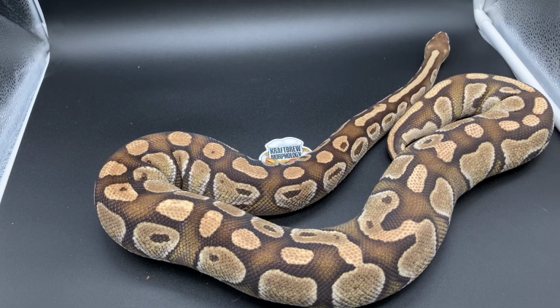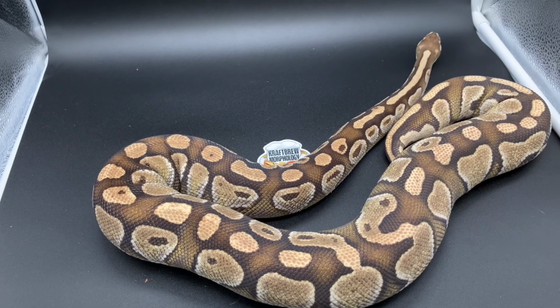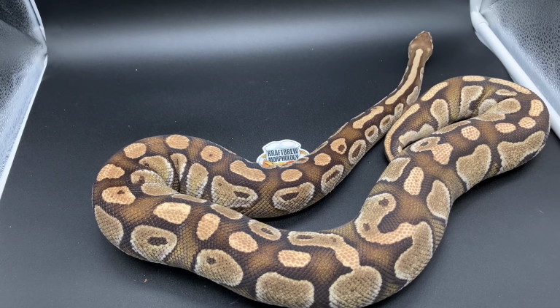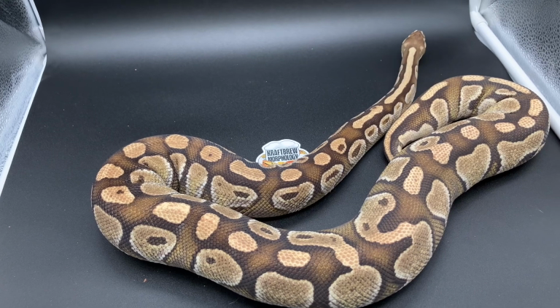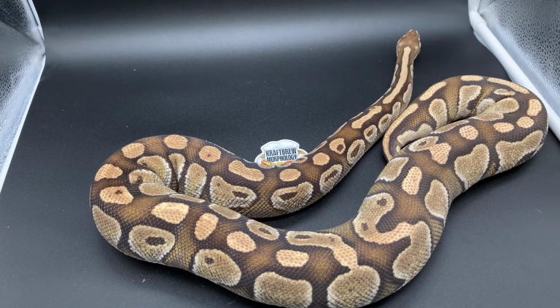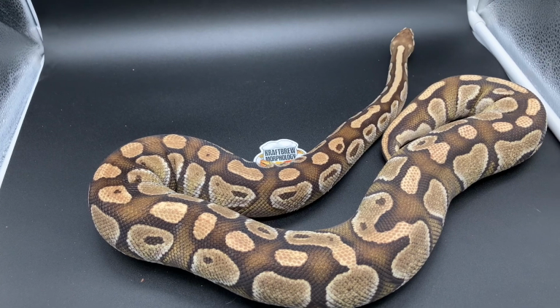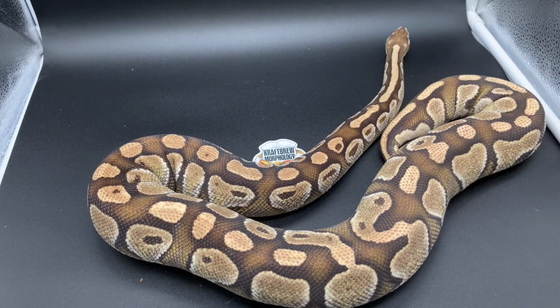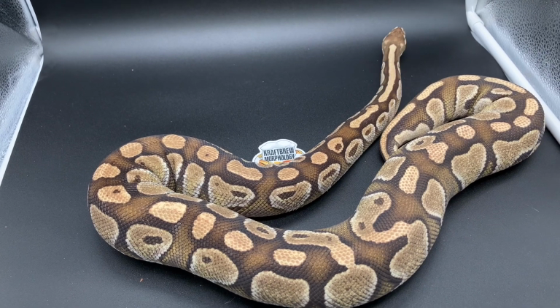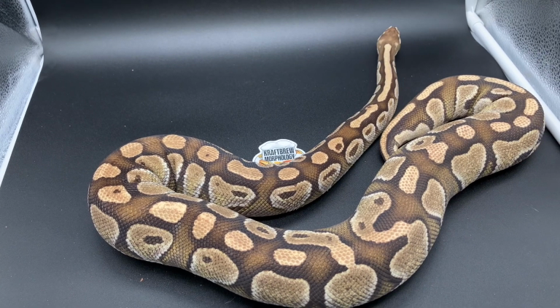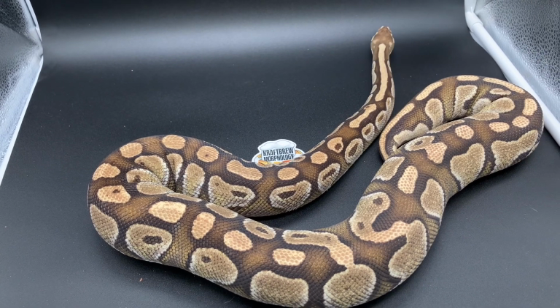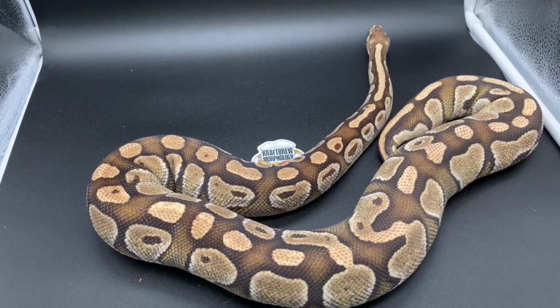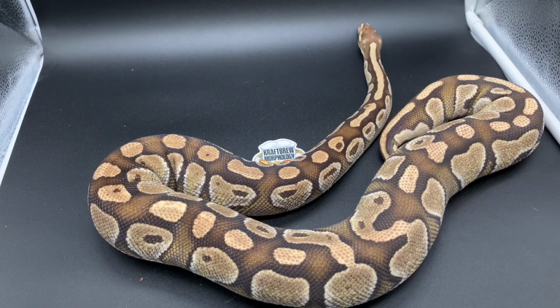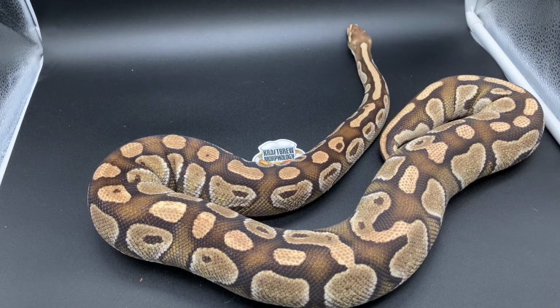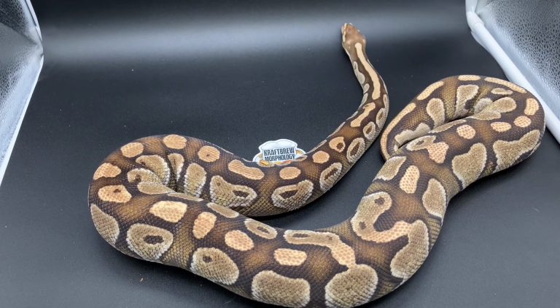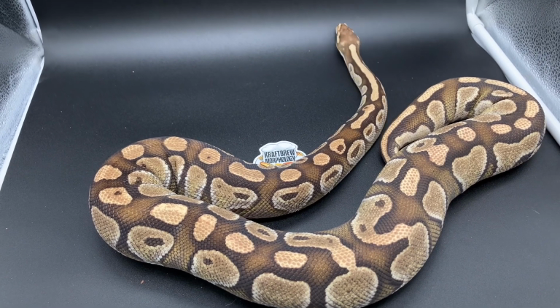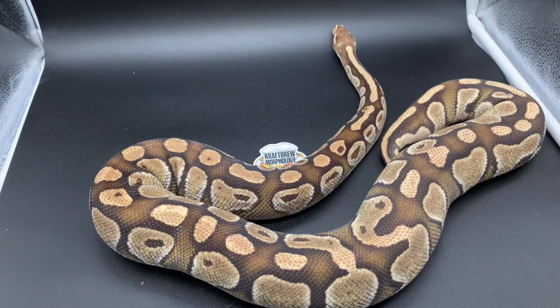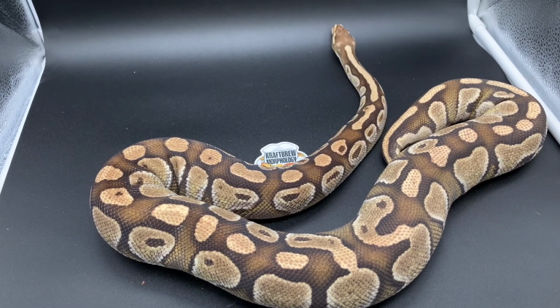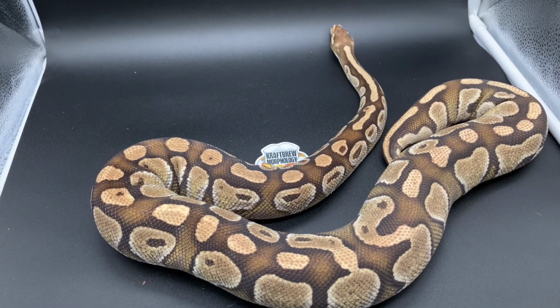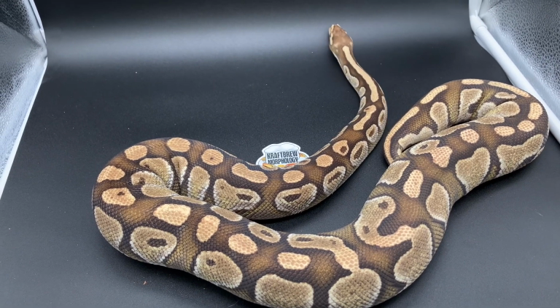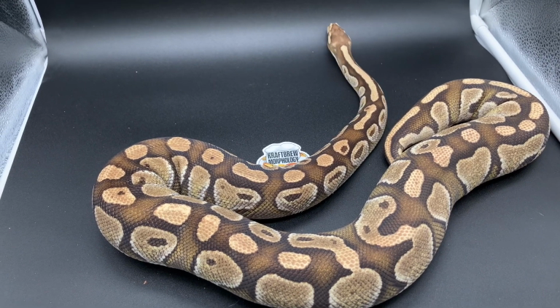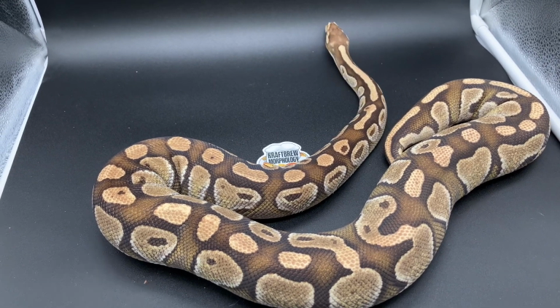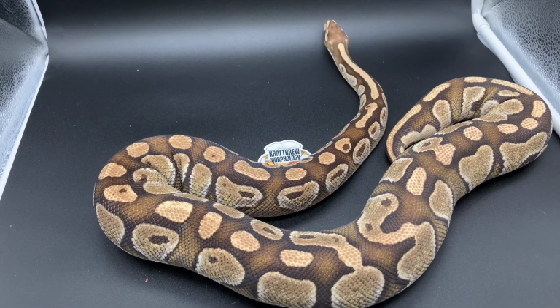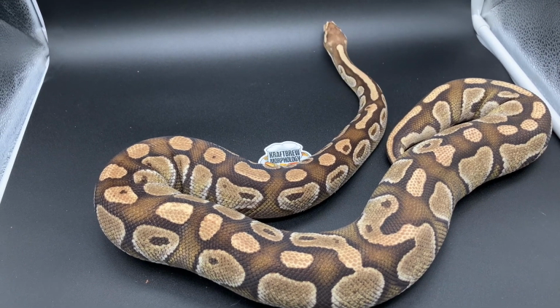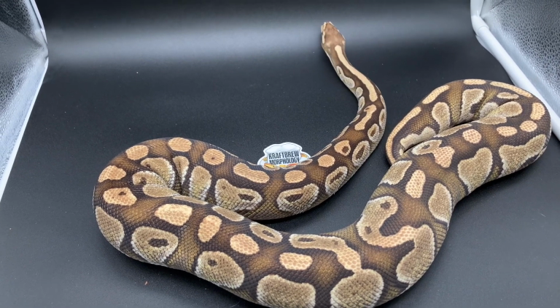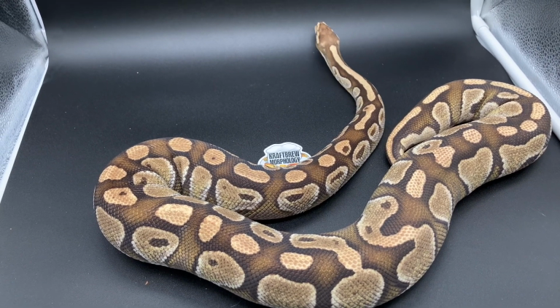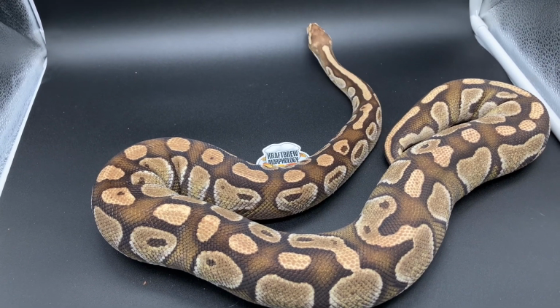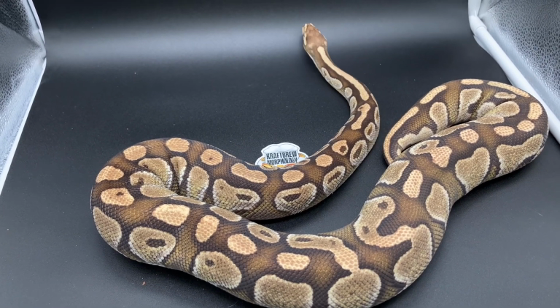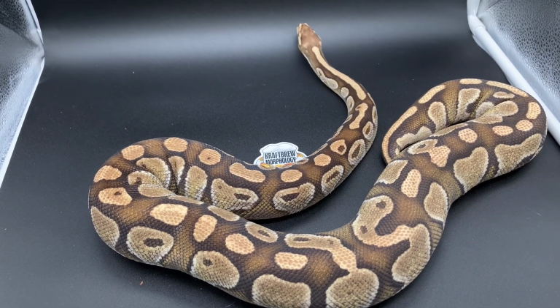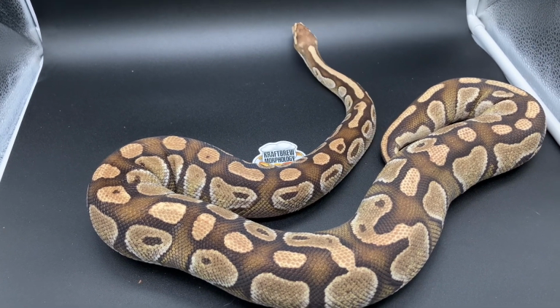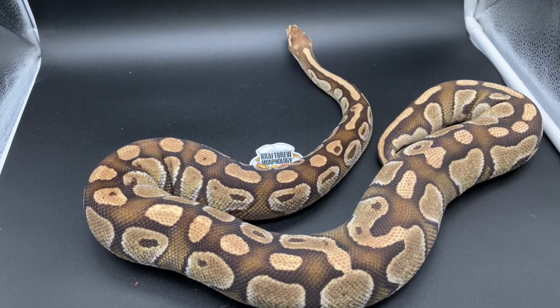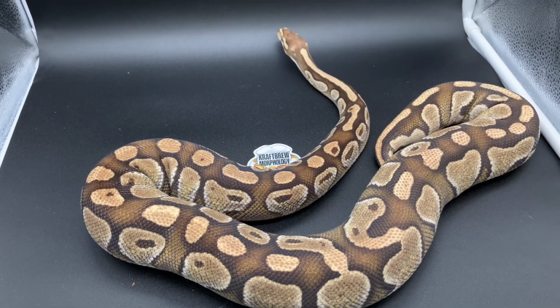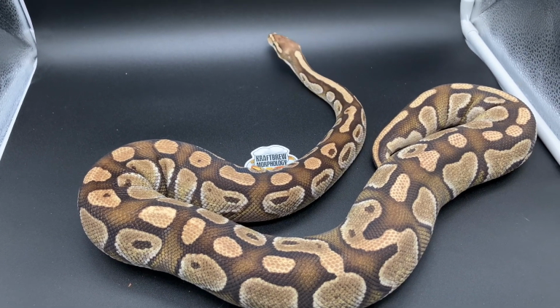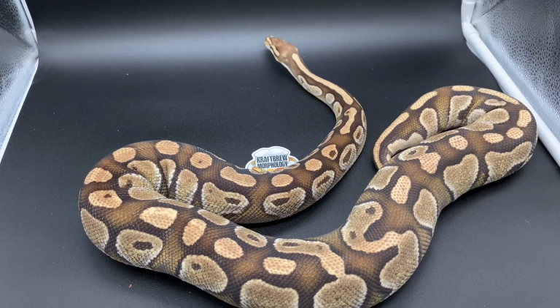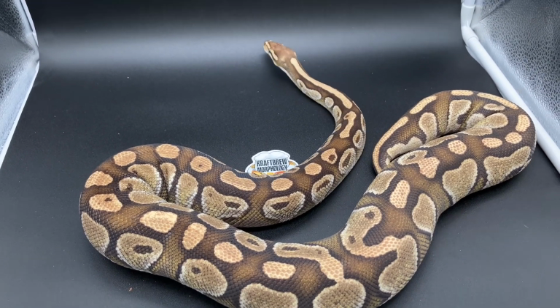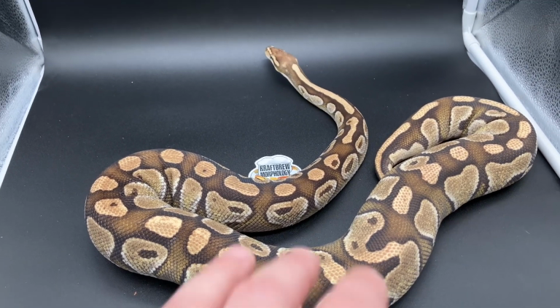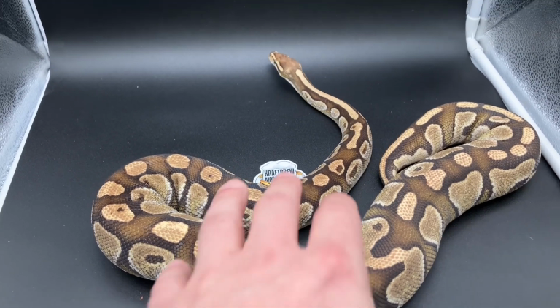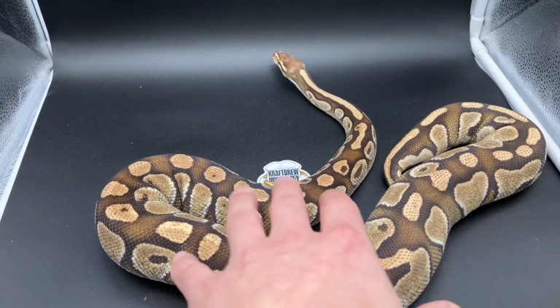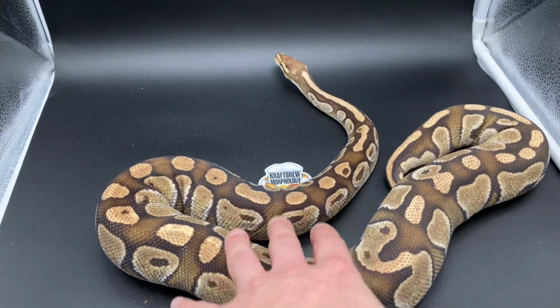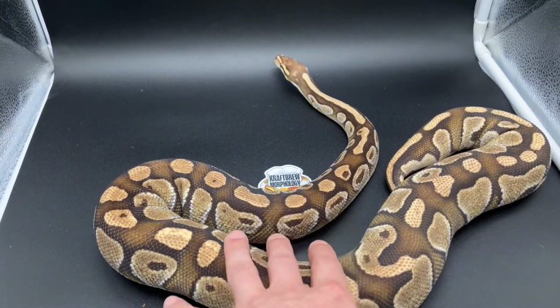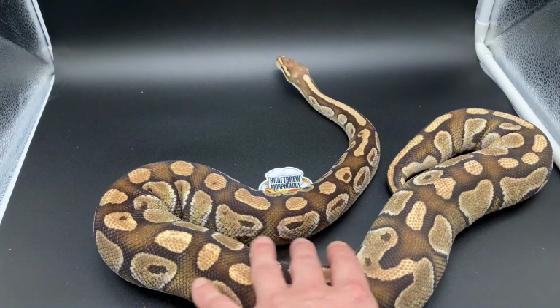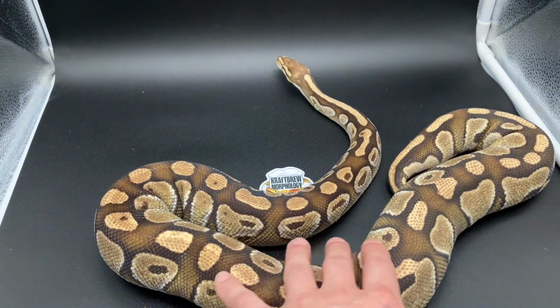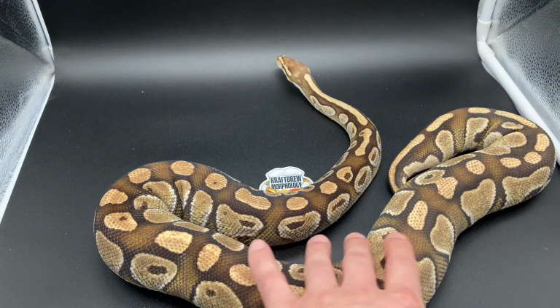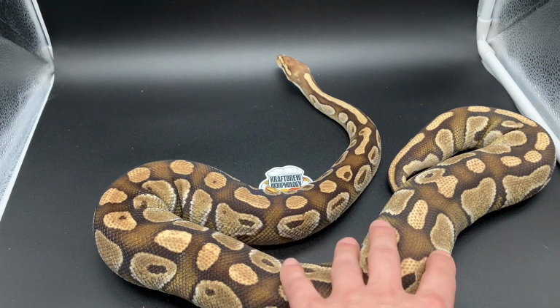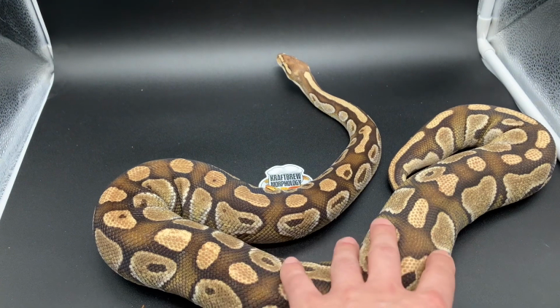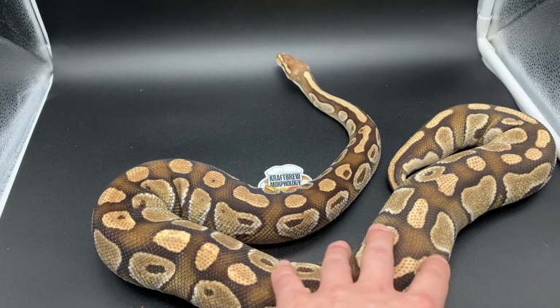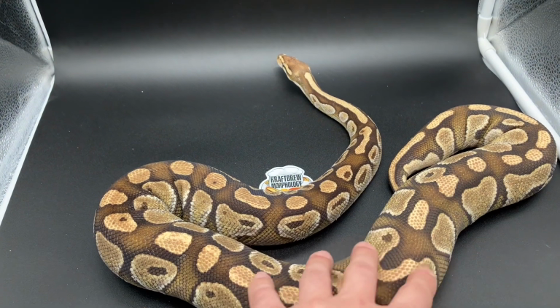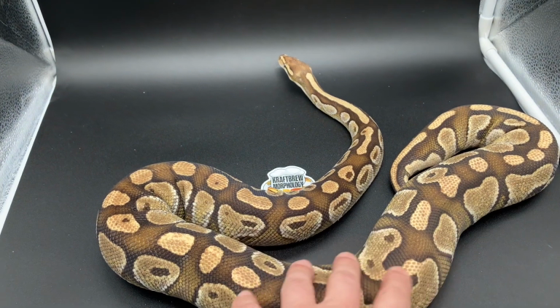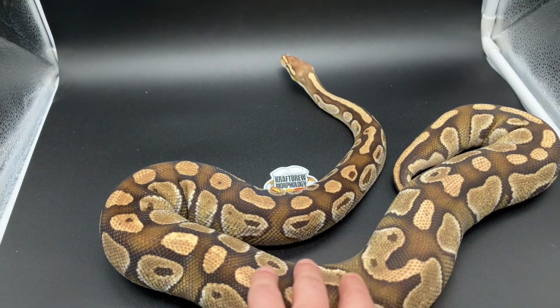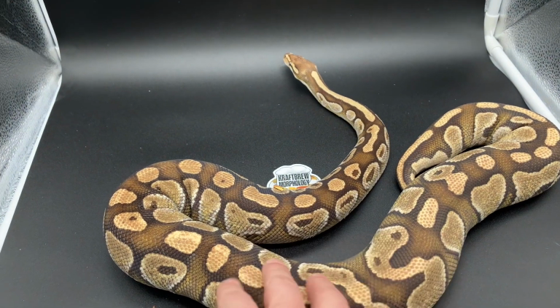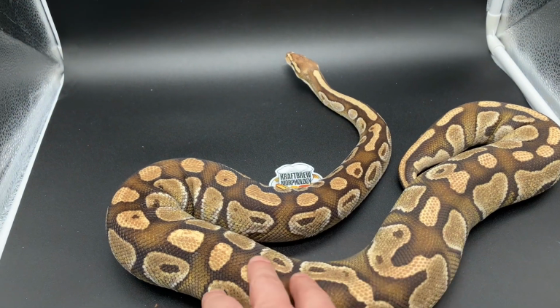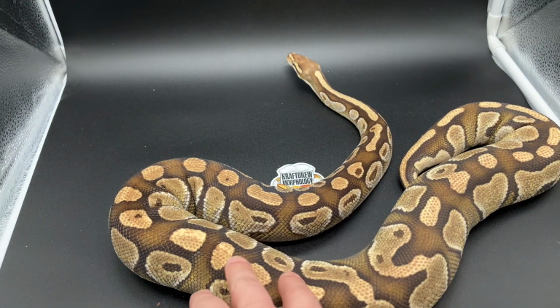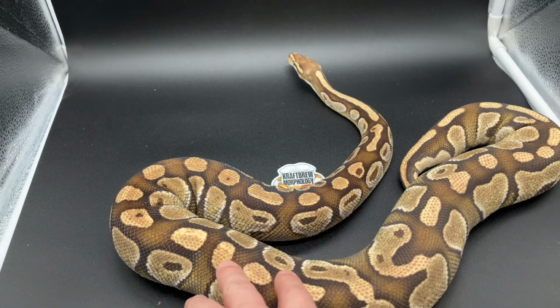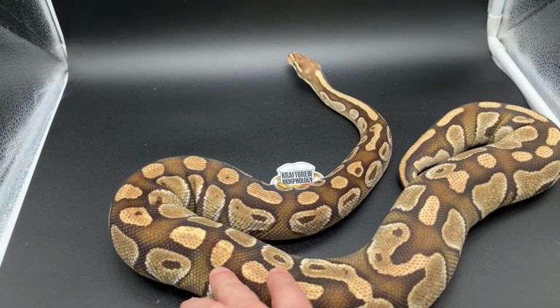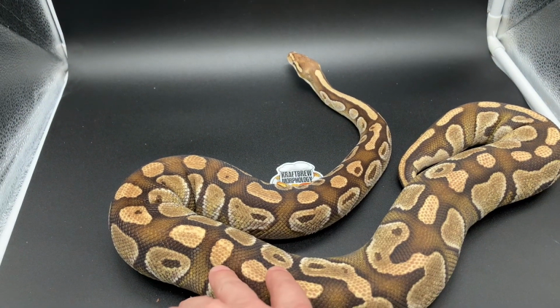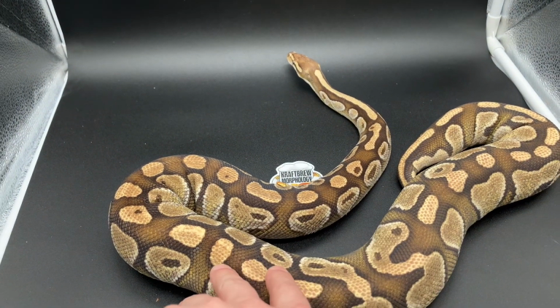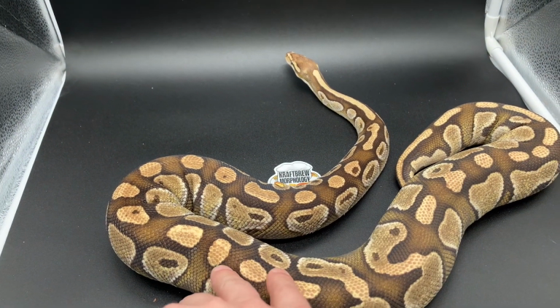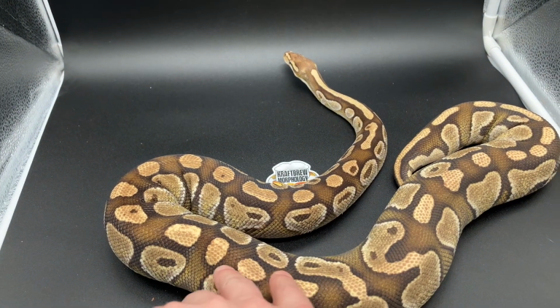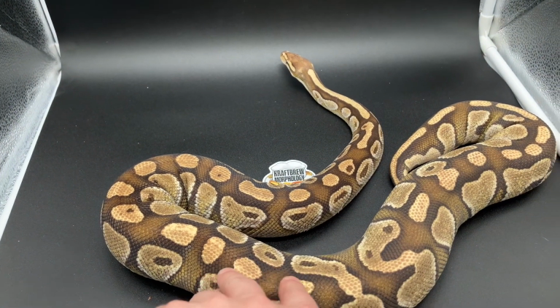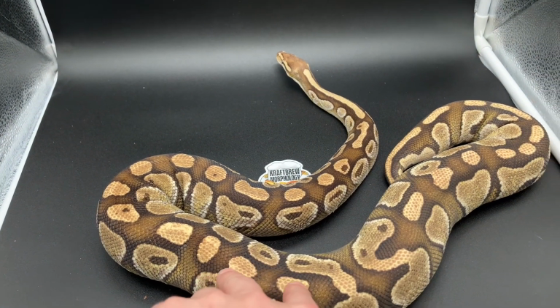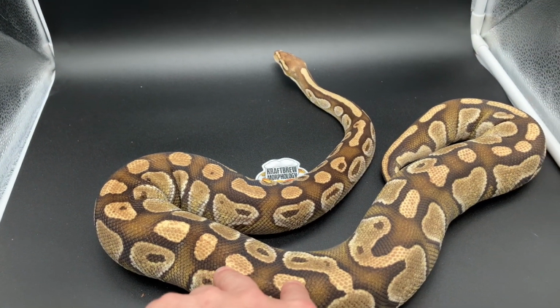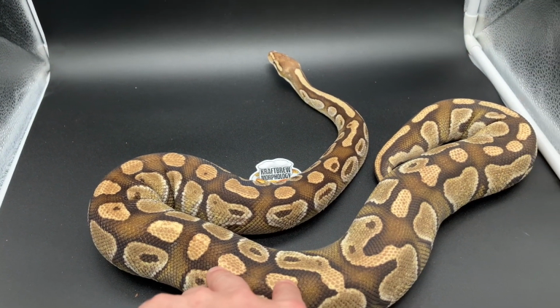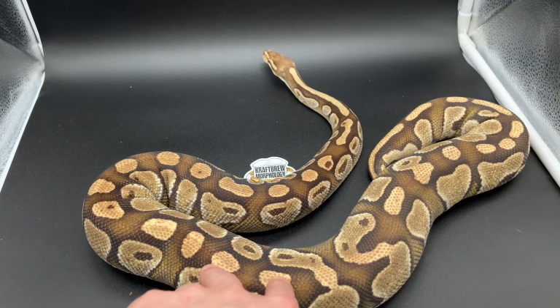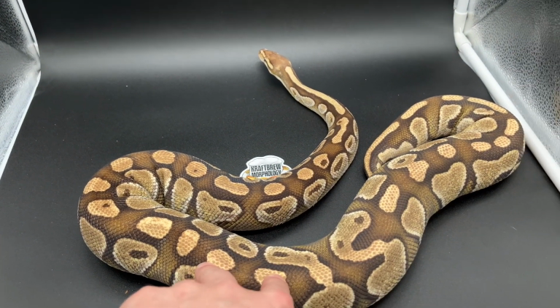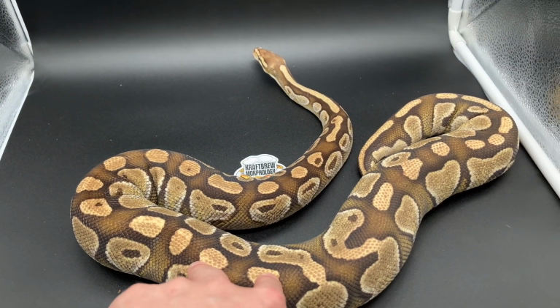Those offspring aren't listed on Morph Market yet — they might be show snakes. But anyway, this Butter is one of the bases for creating a Blue-Eyed Leucie. She is not going for me this year because she is for sale.